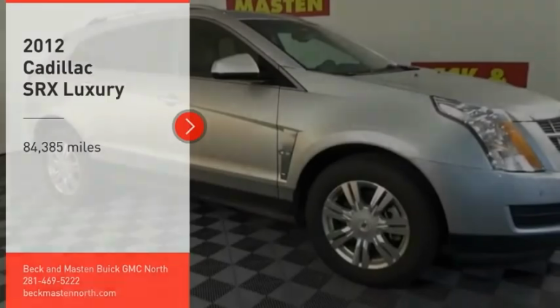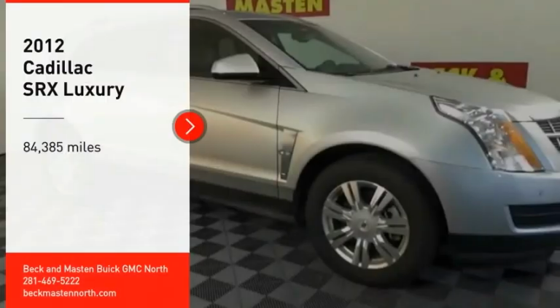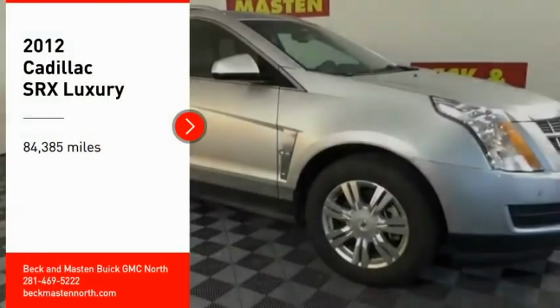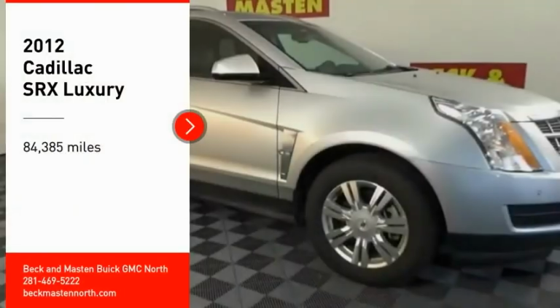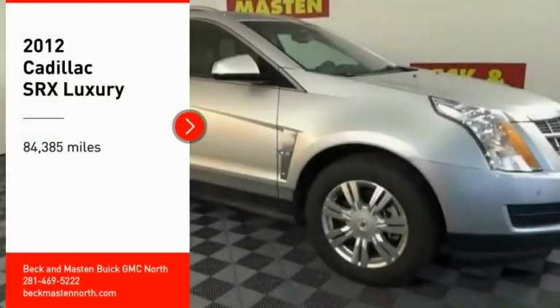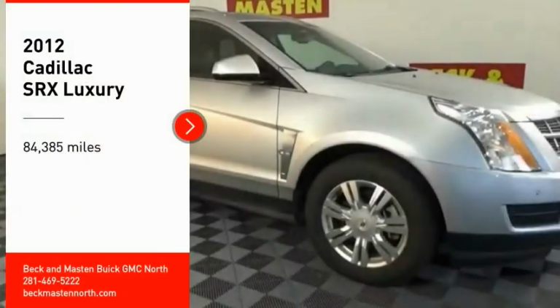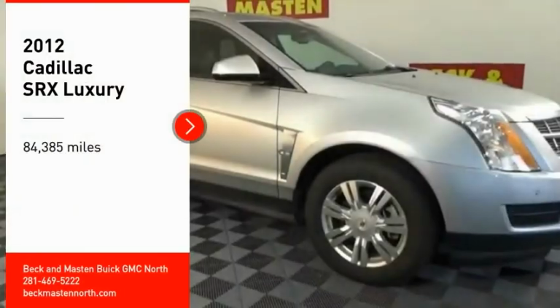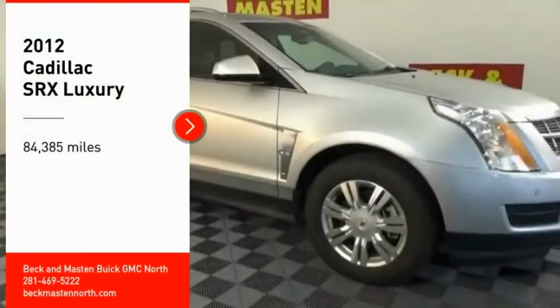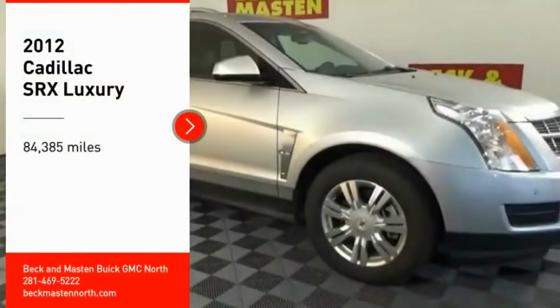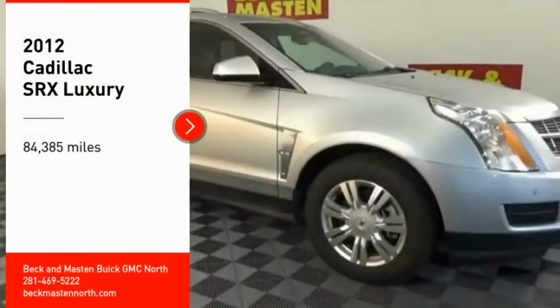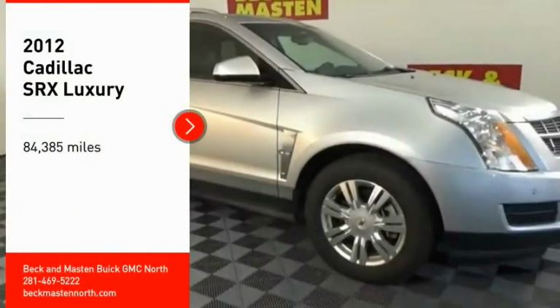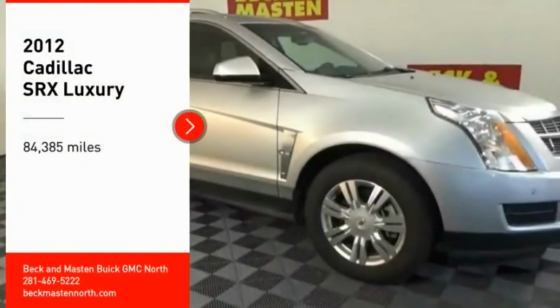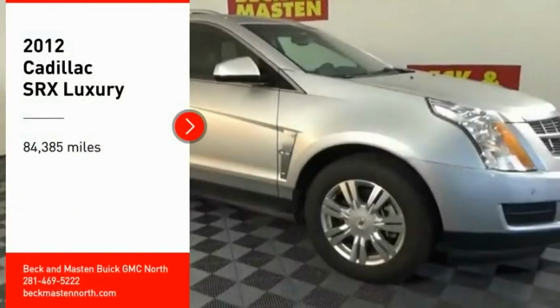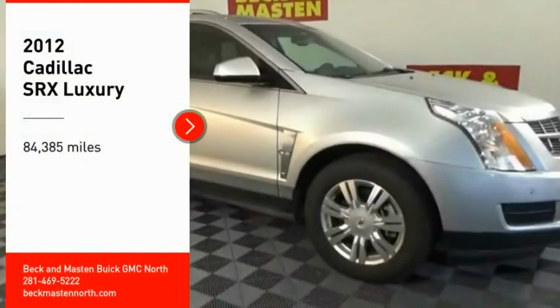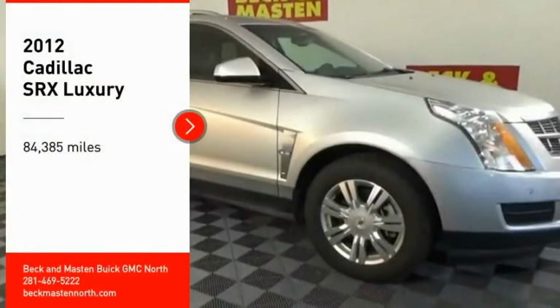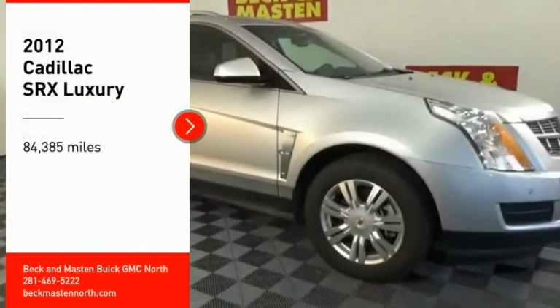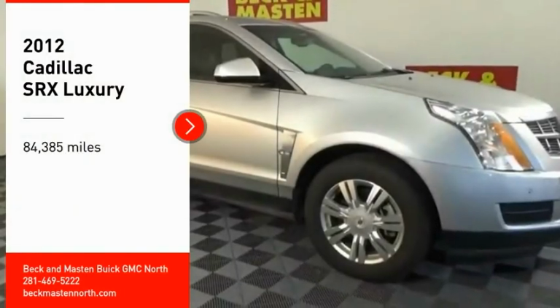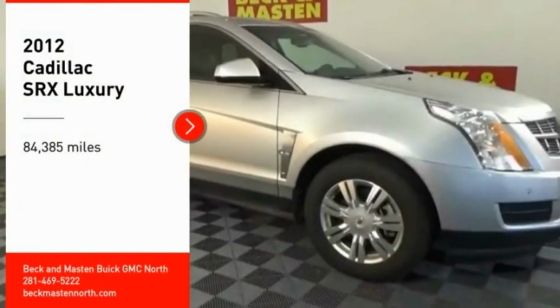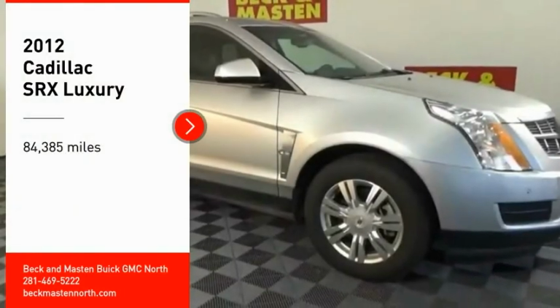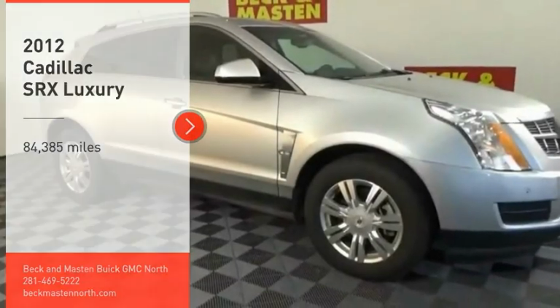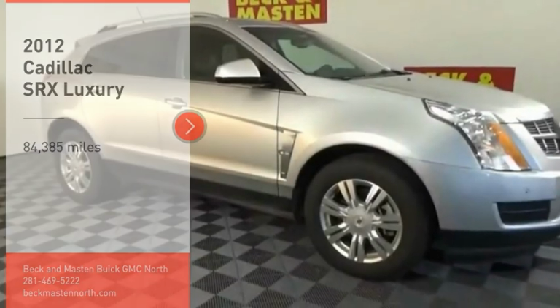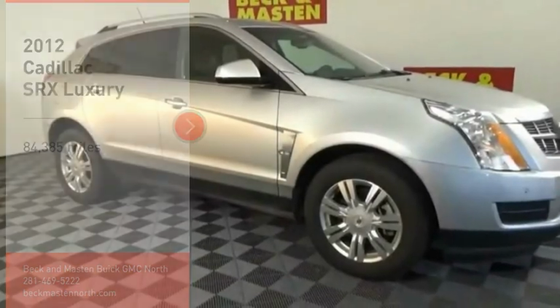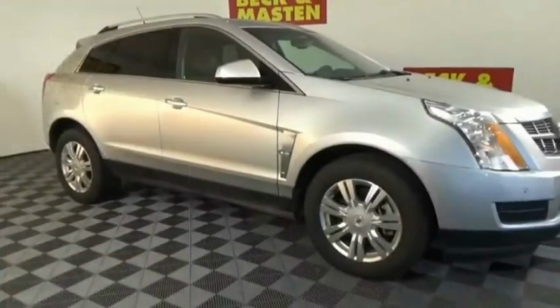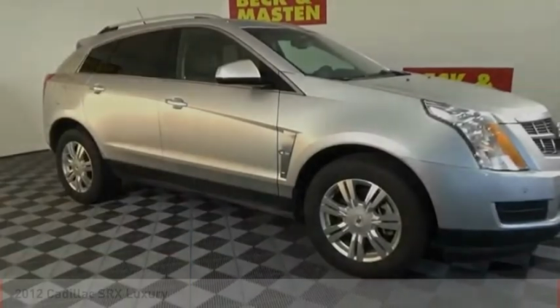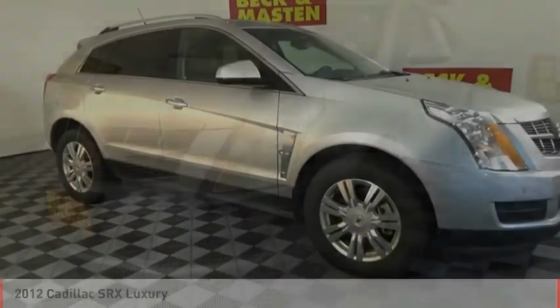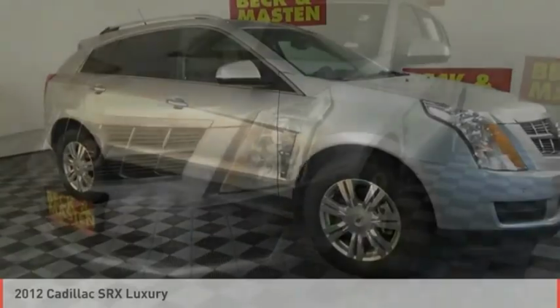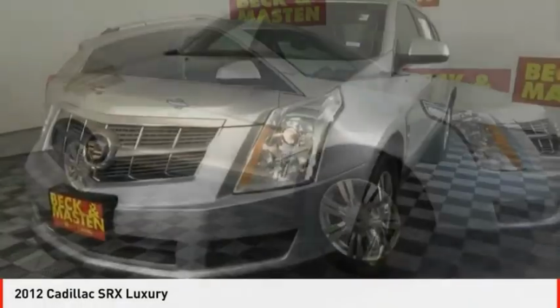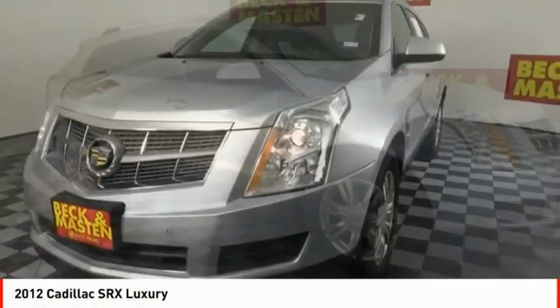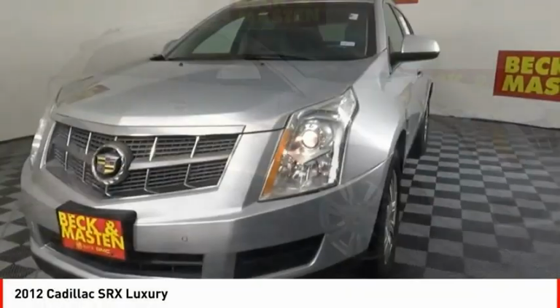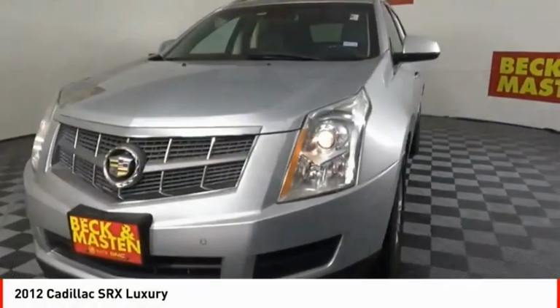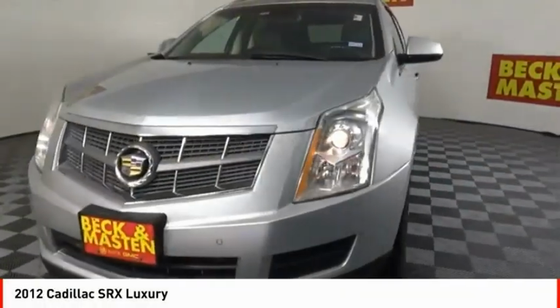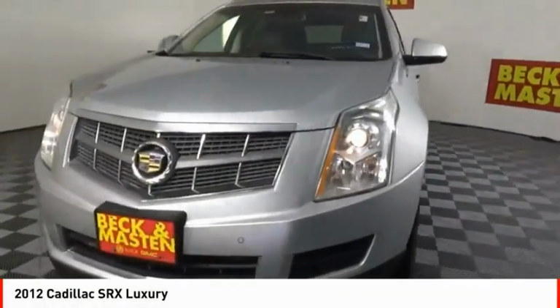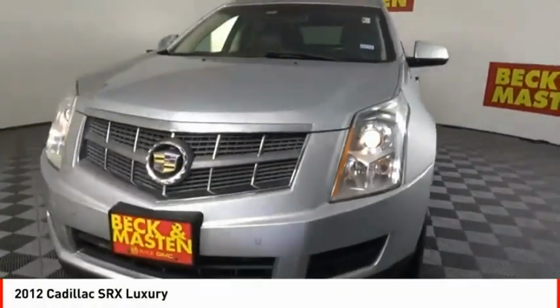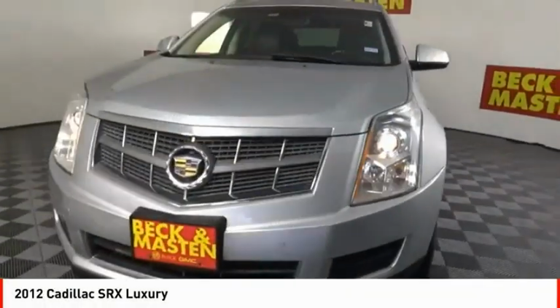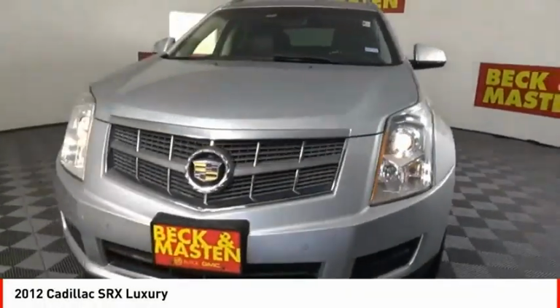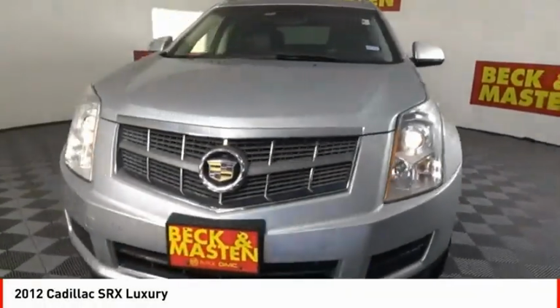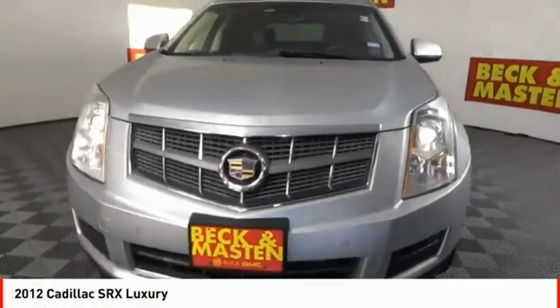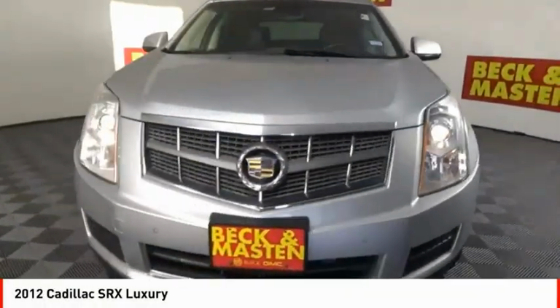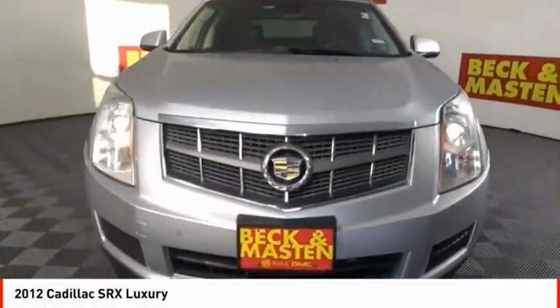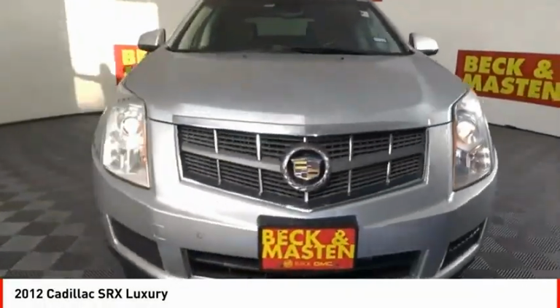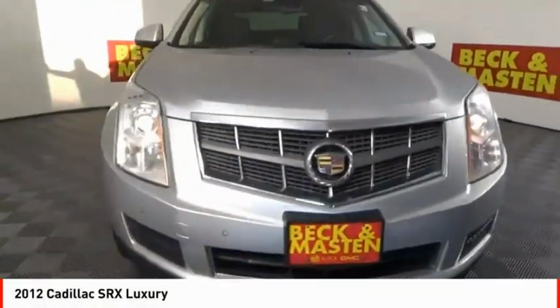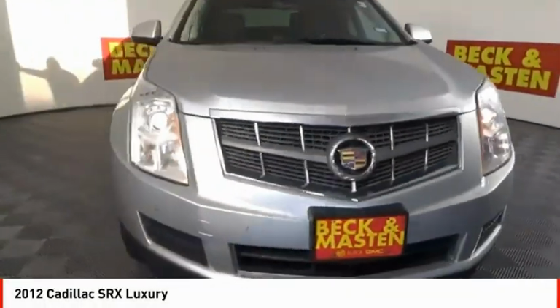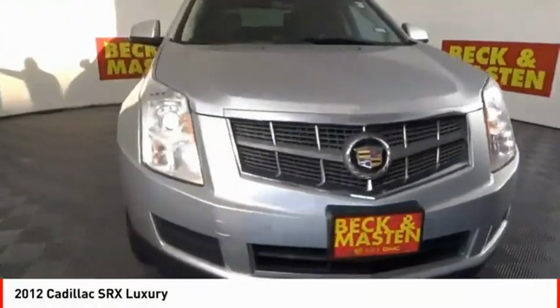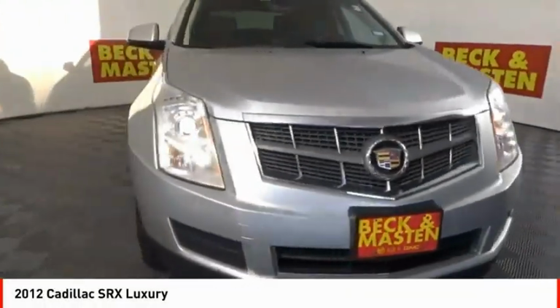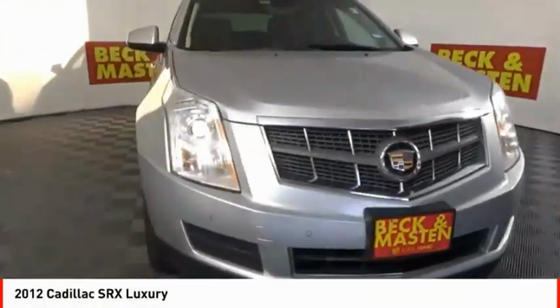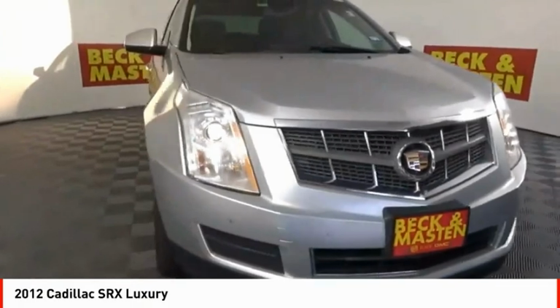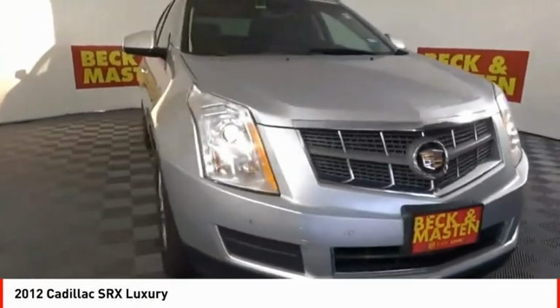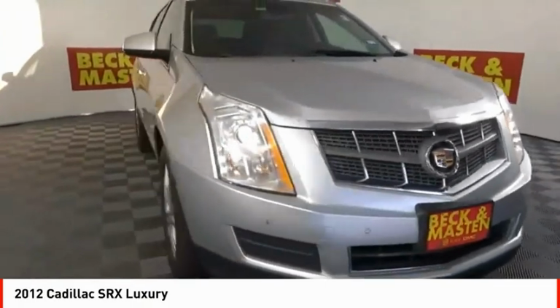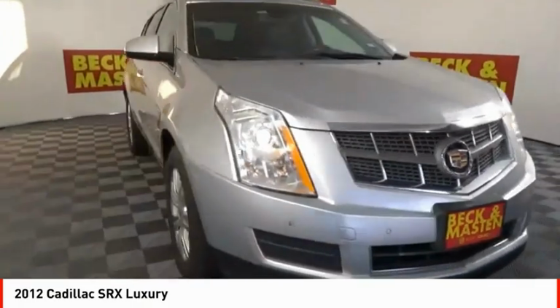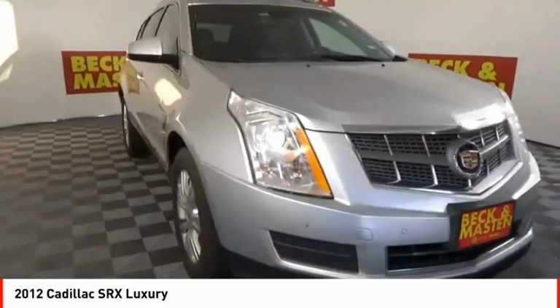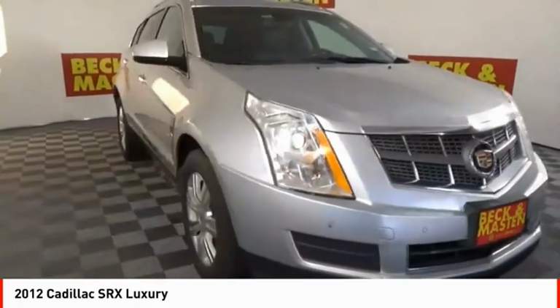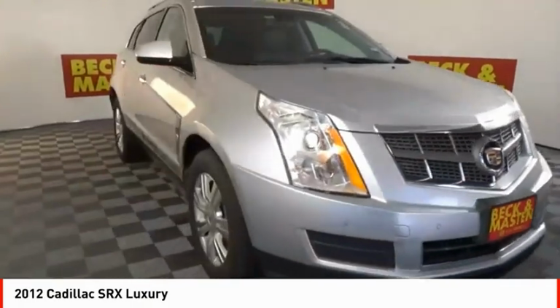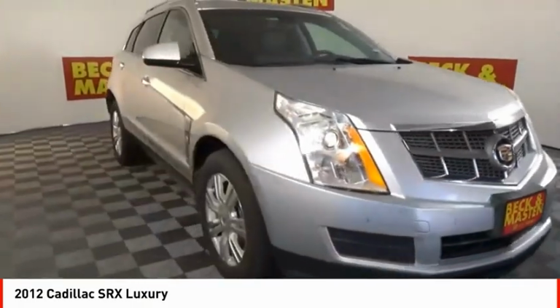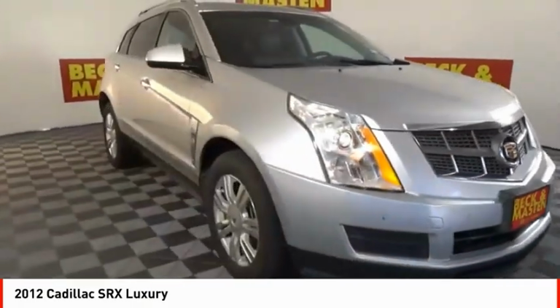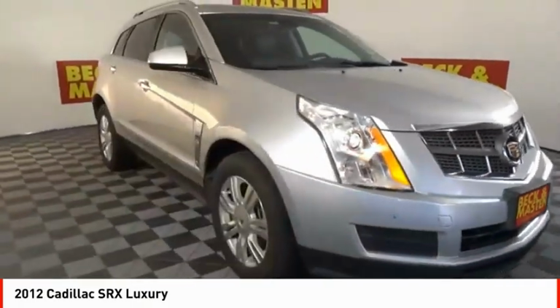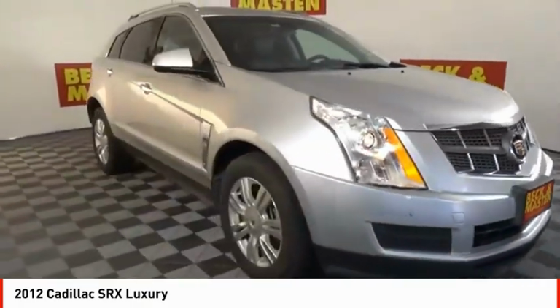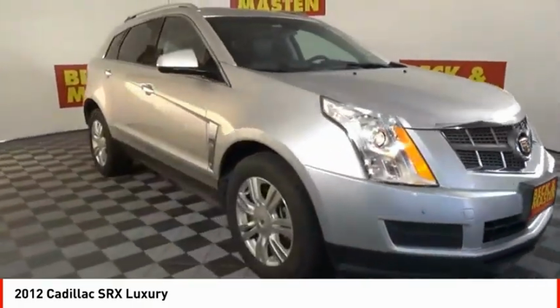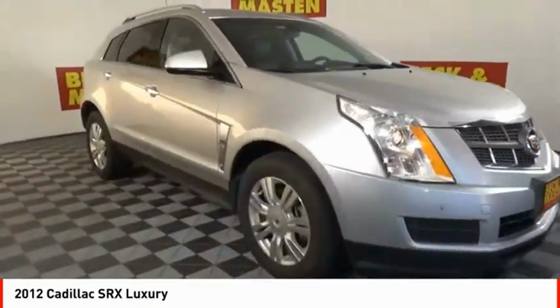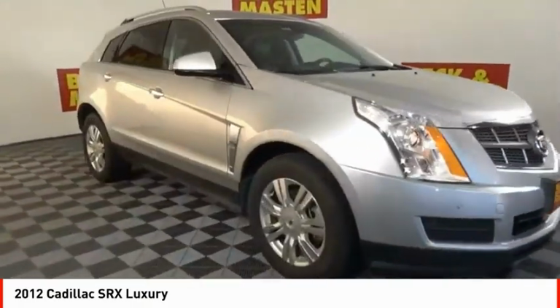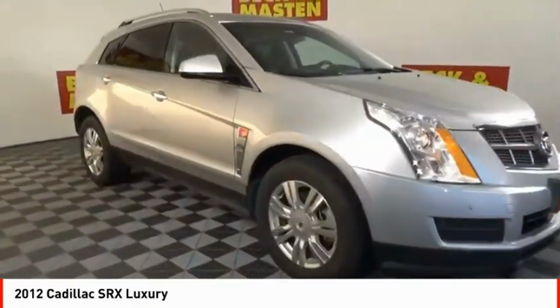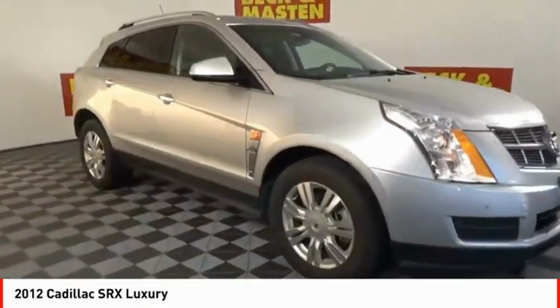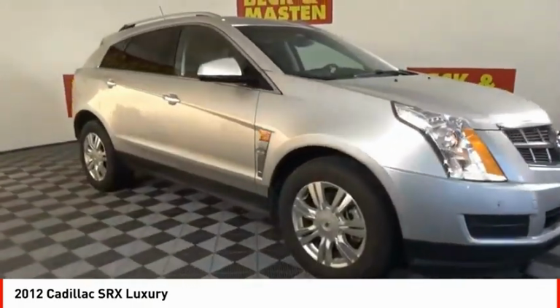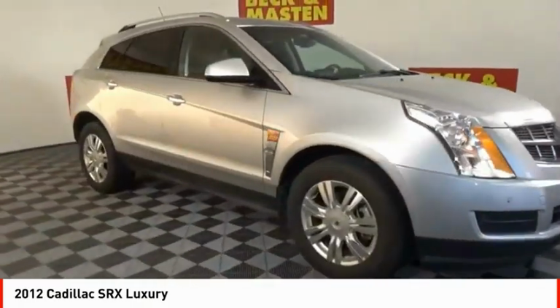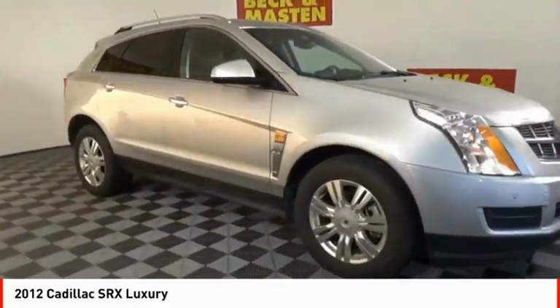We are pleased to show you the 2012 SRX. The Cadillac SRX is beautiful from every angle.